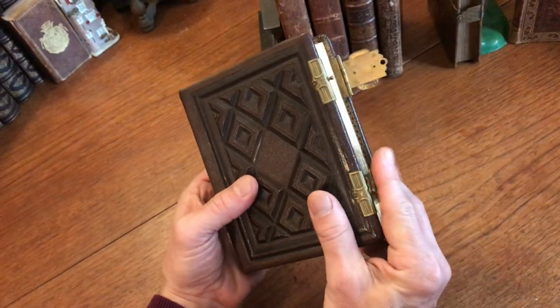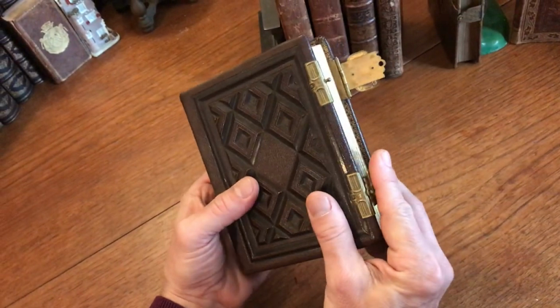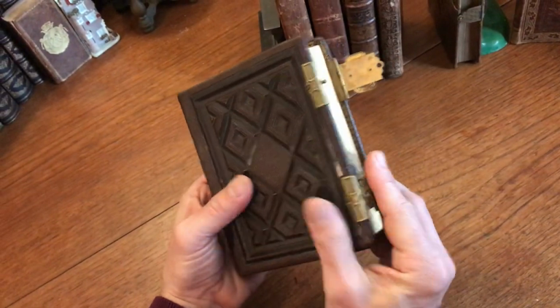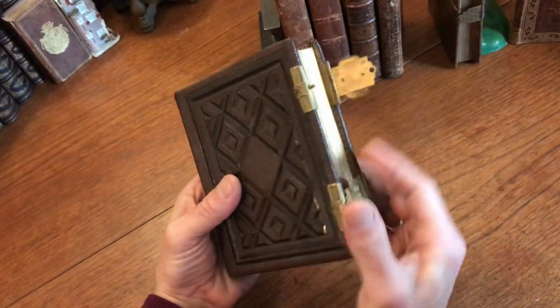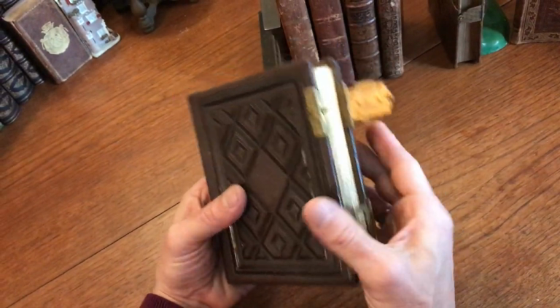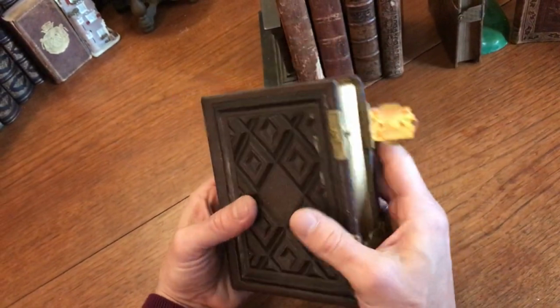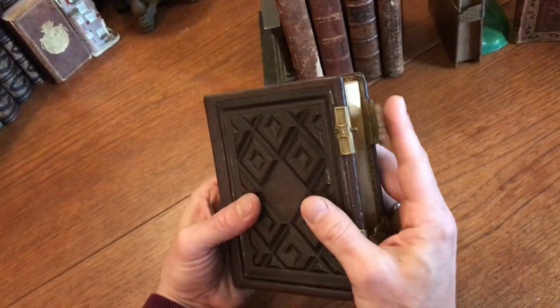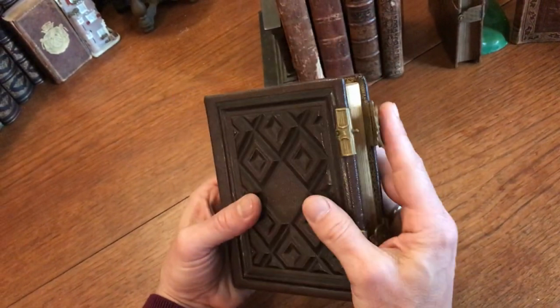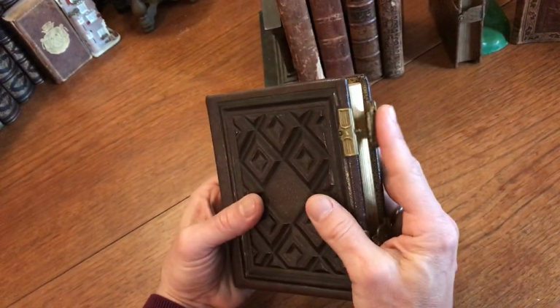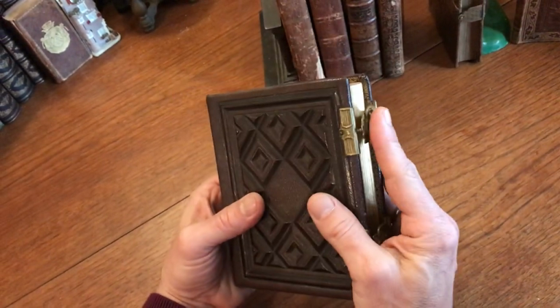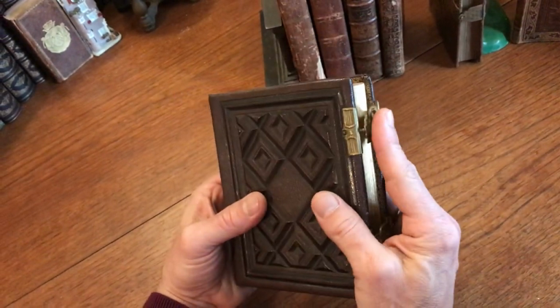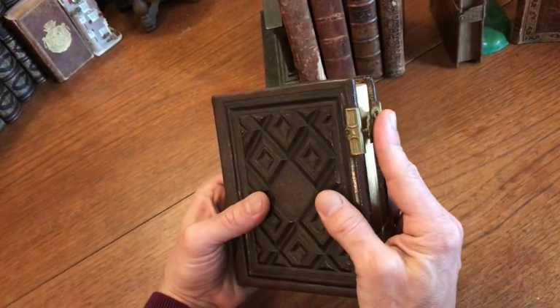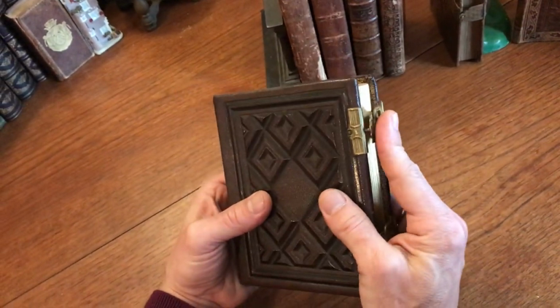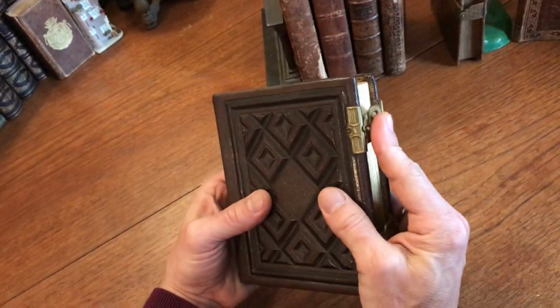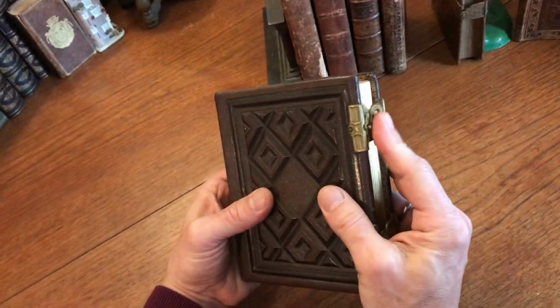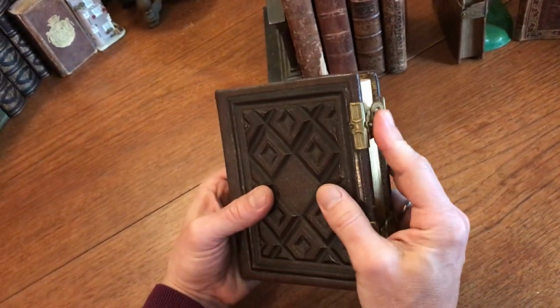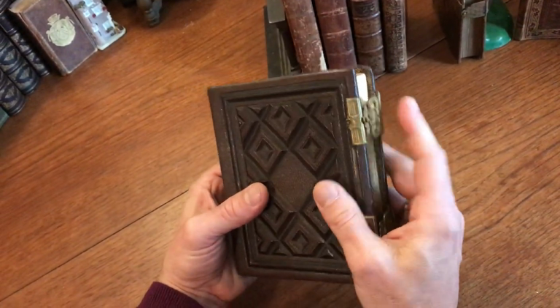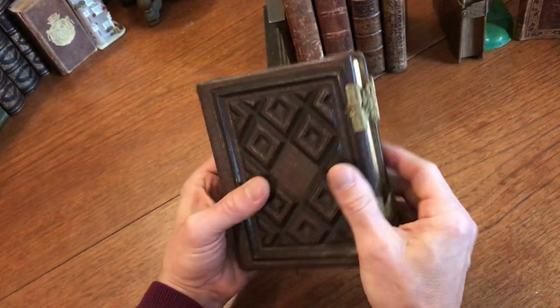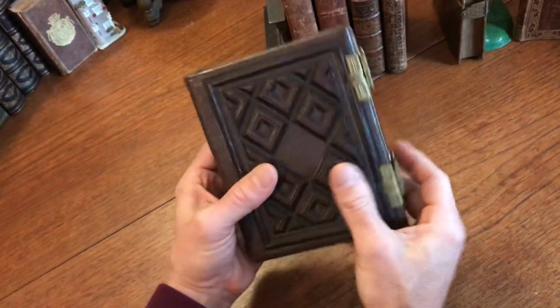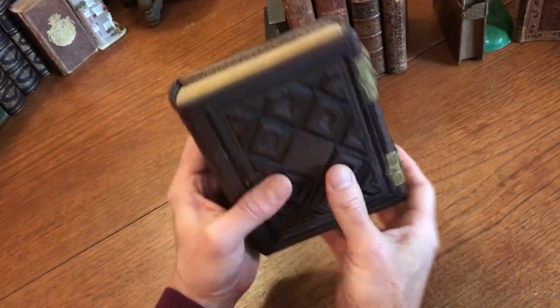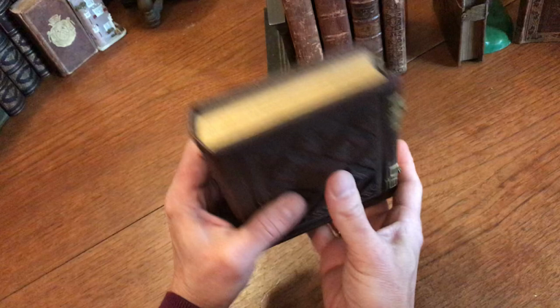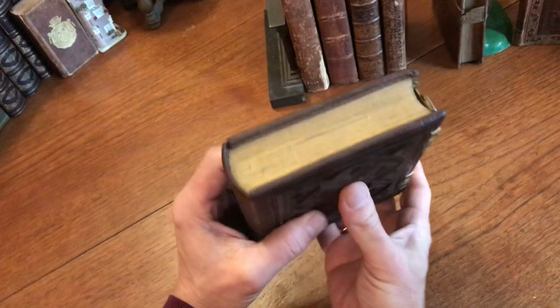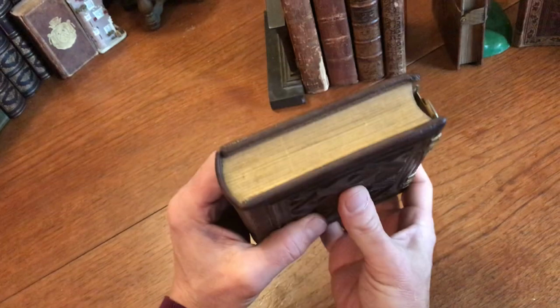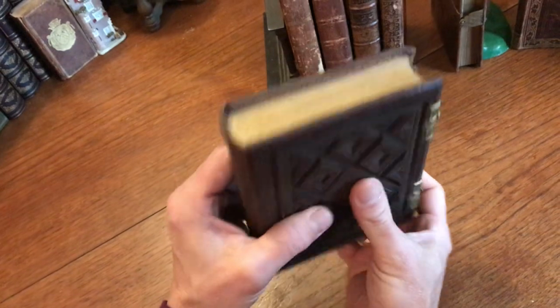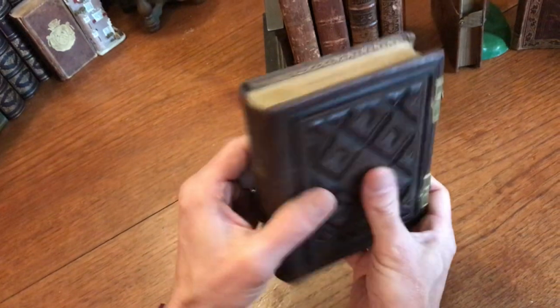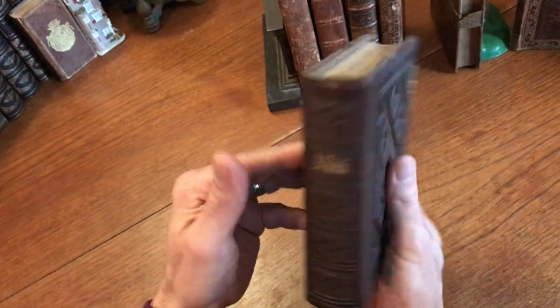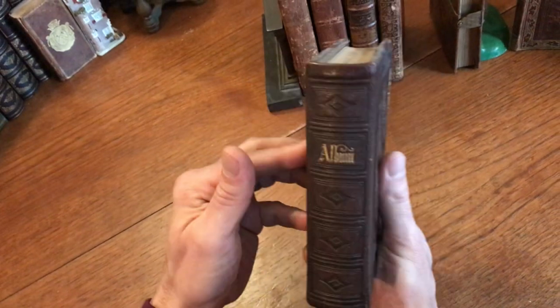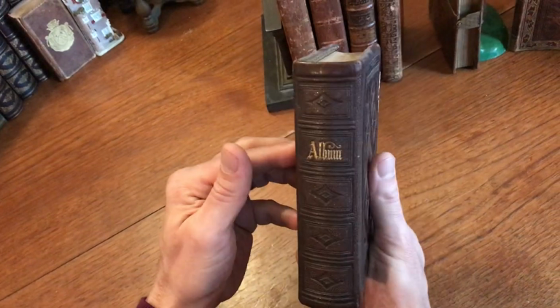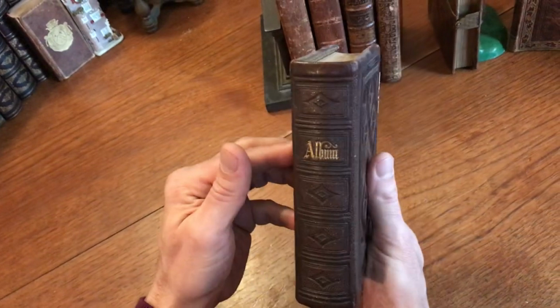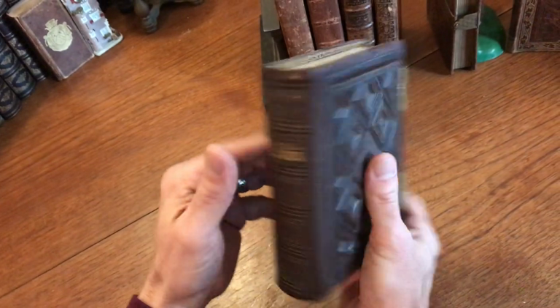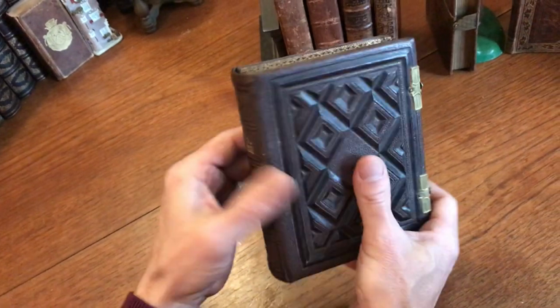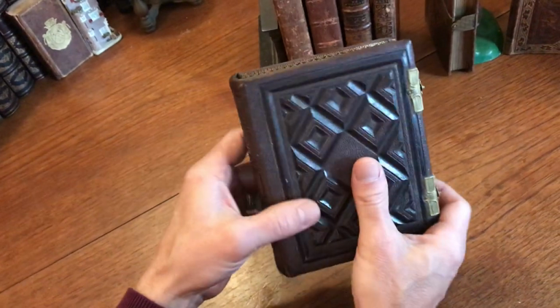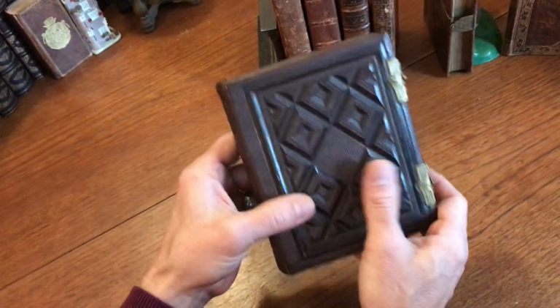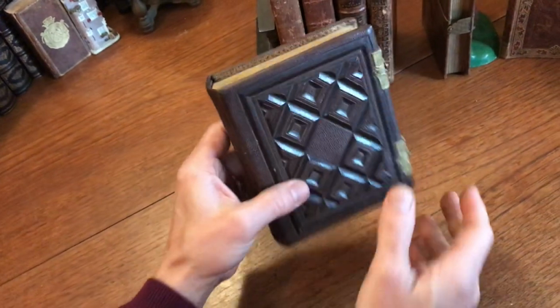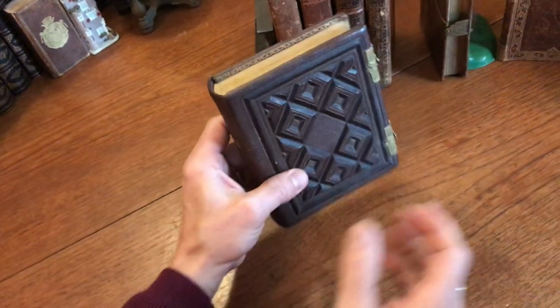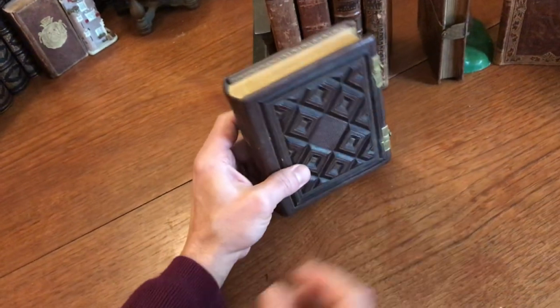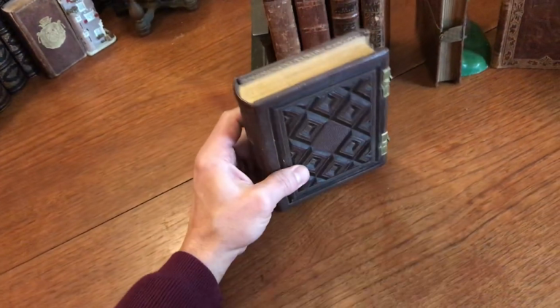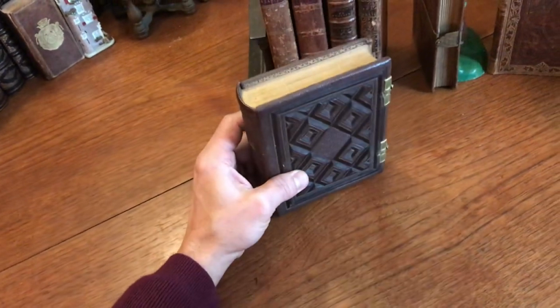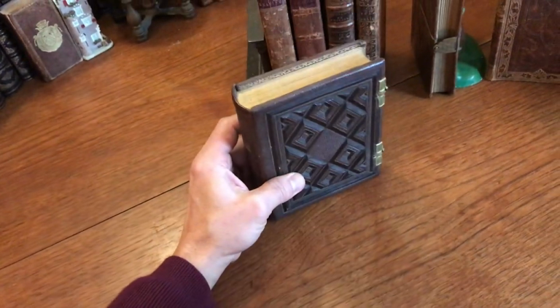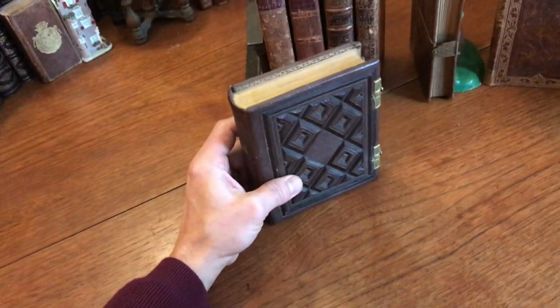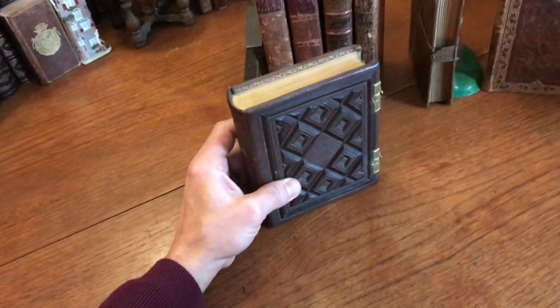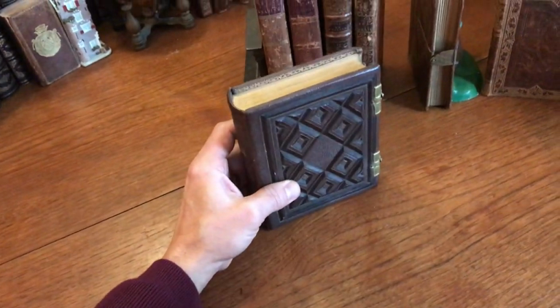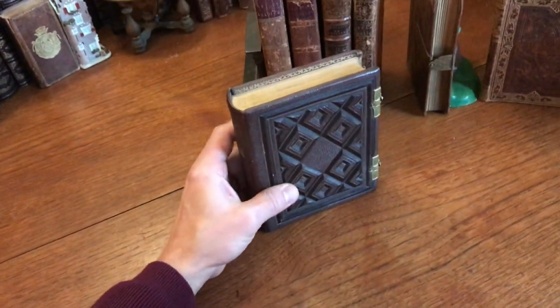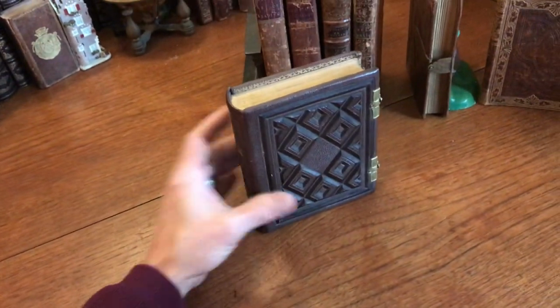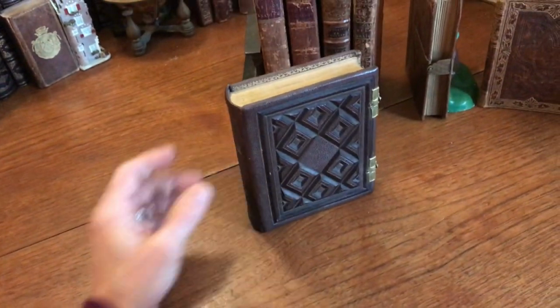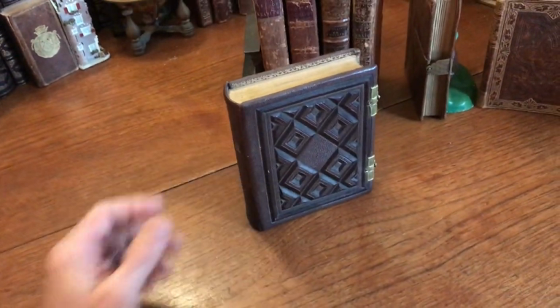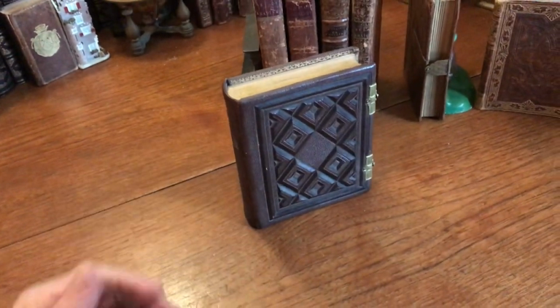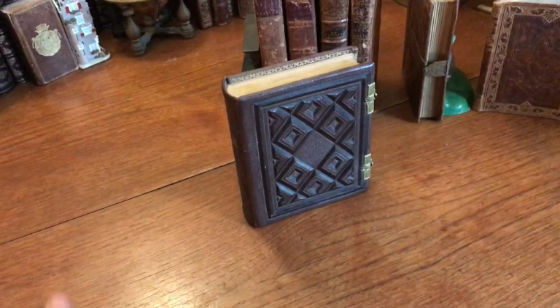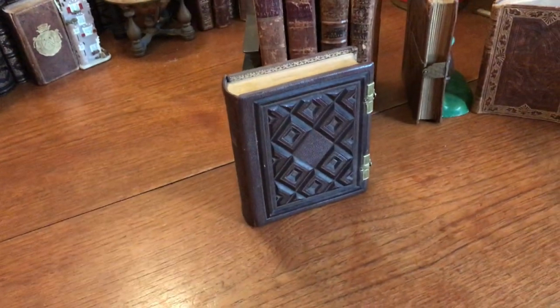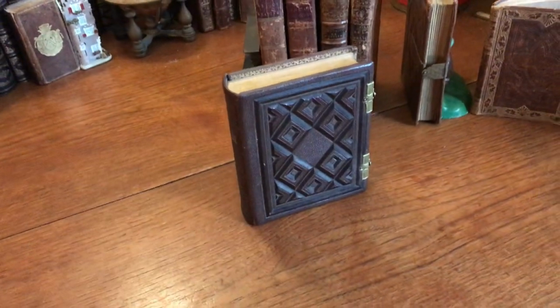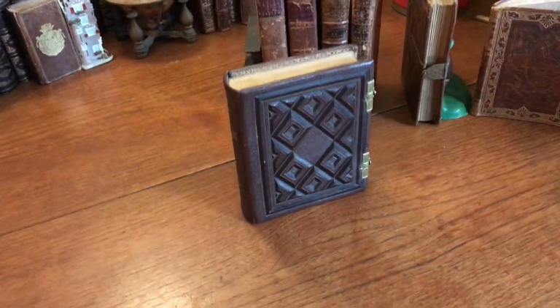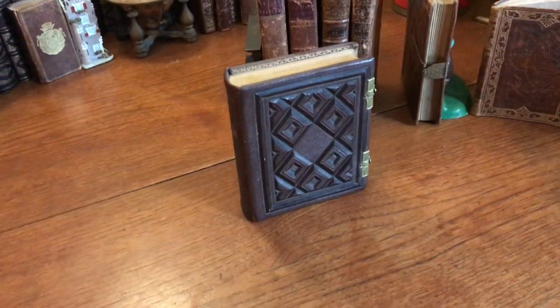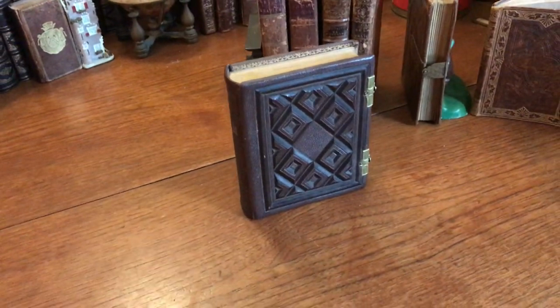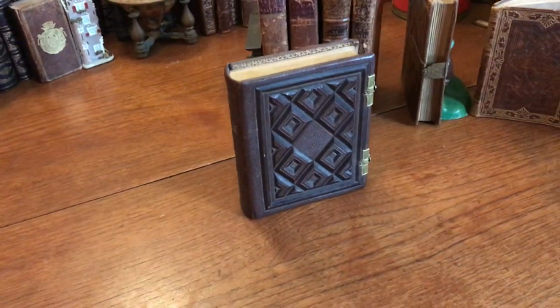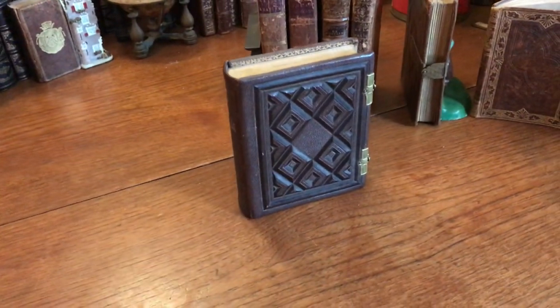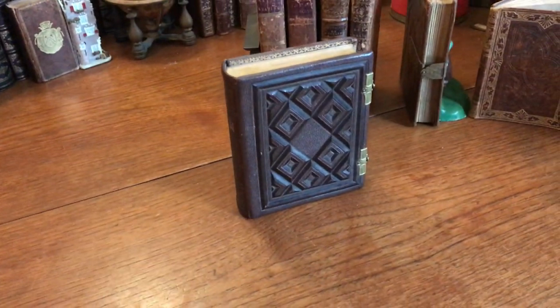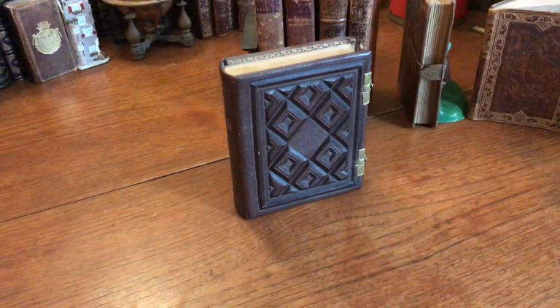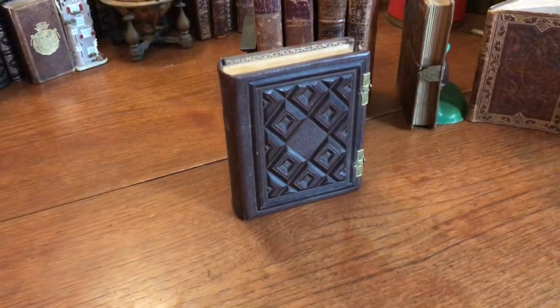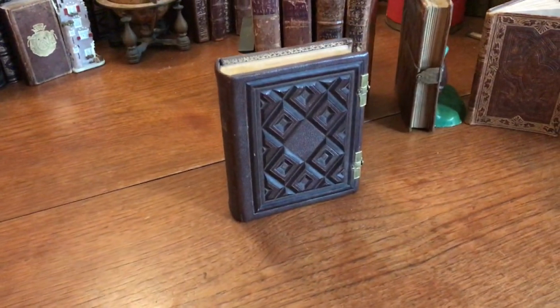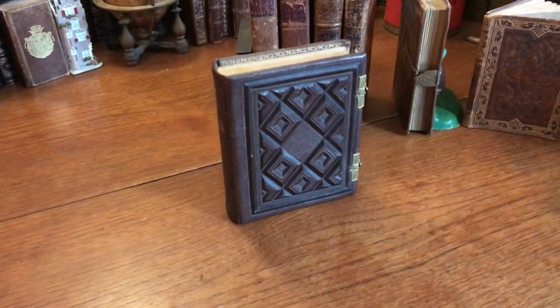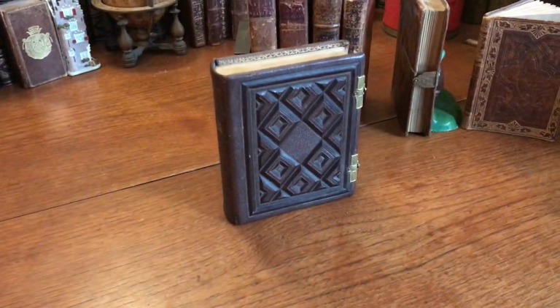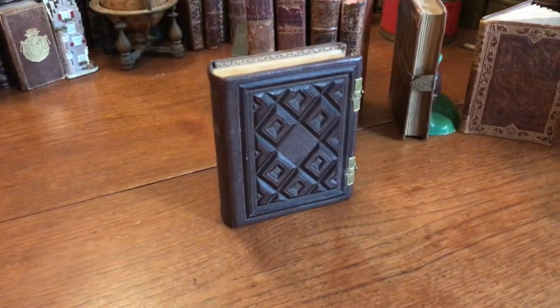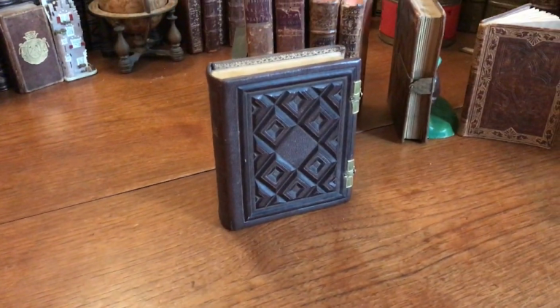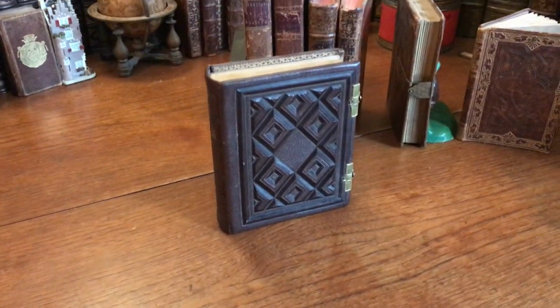This very well-preserved and beautiful book is now available online from me, Brian de Mambro.